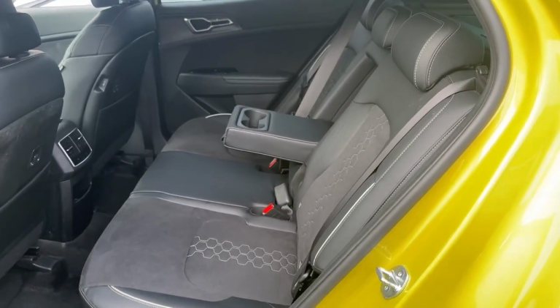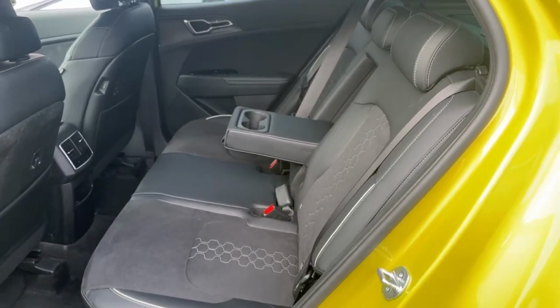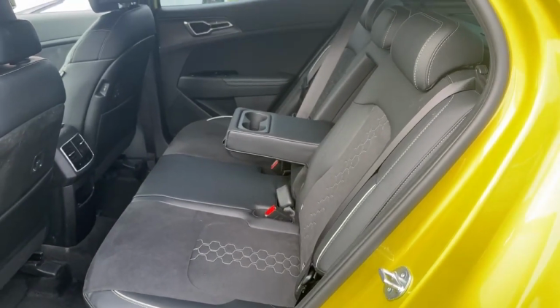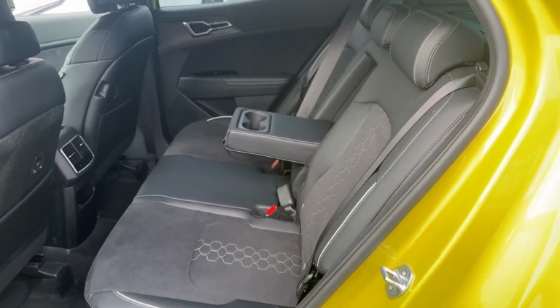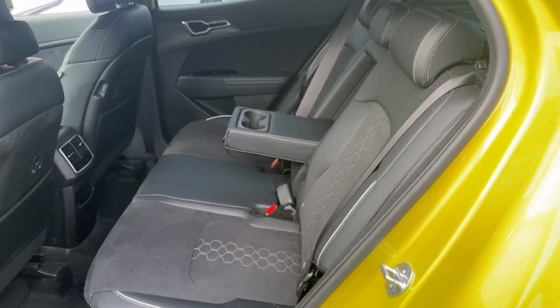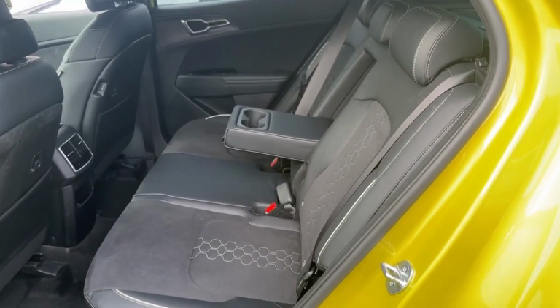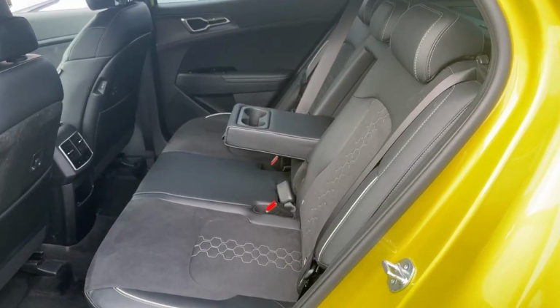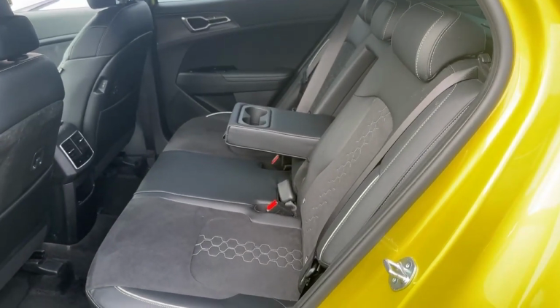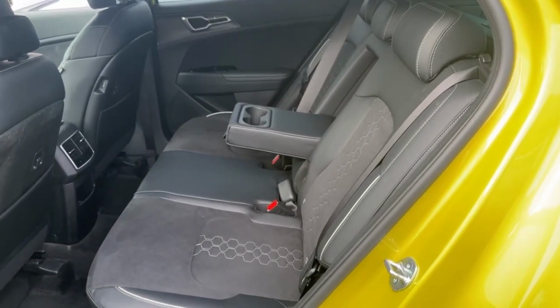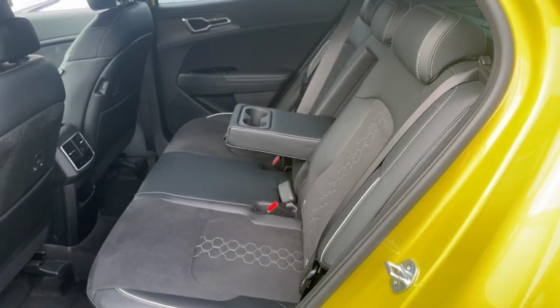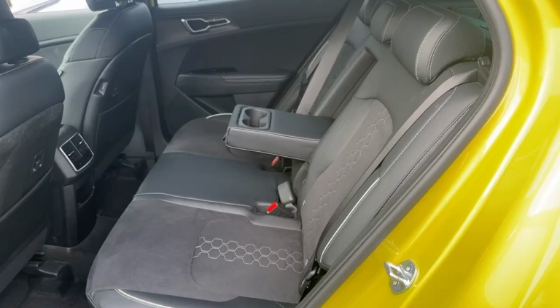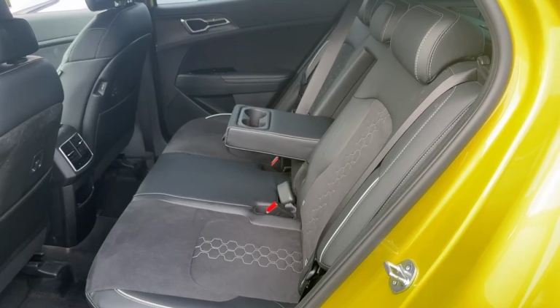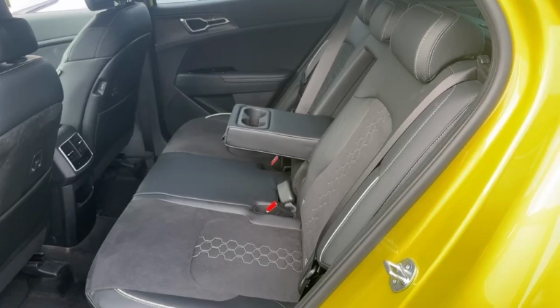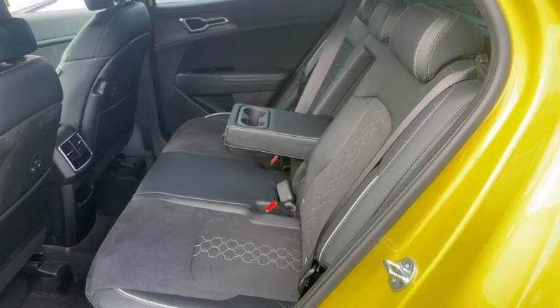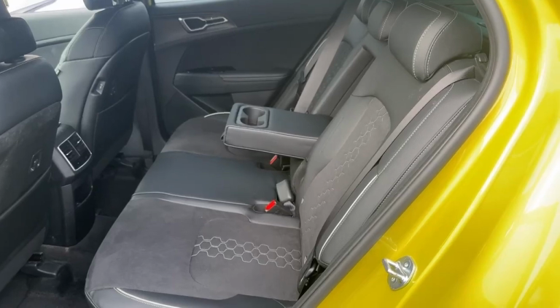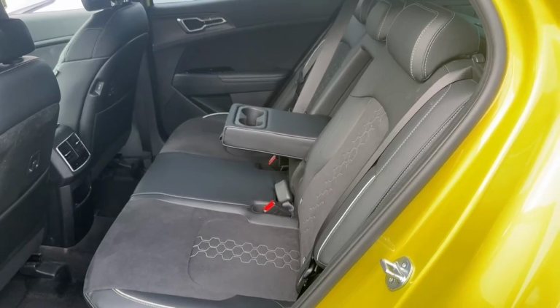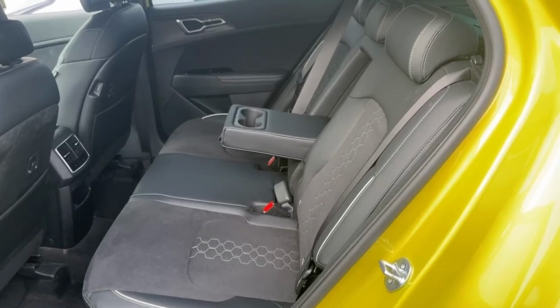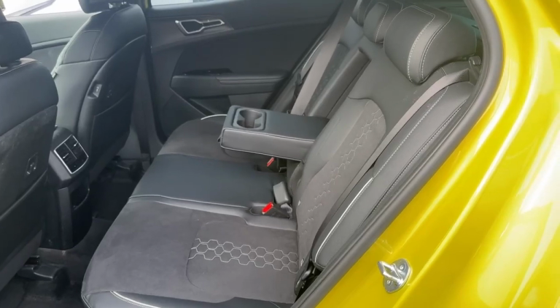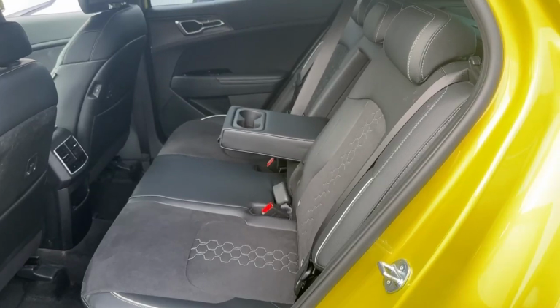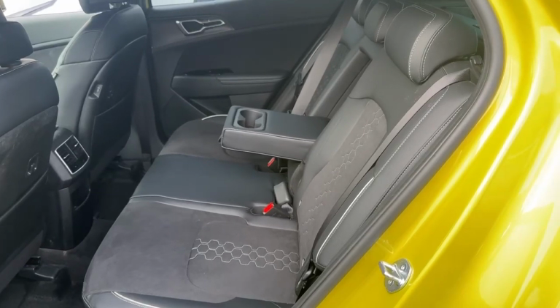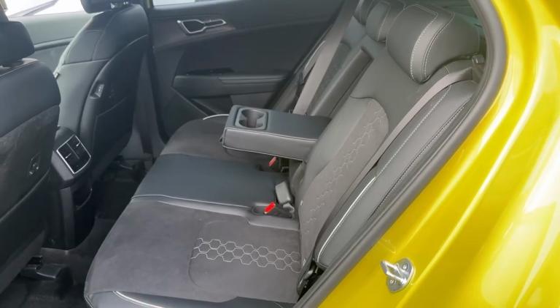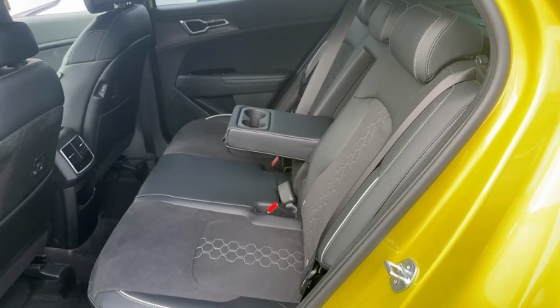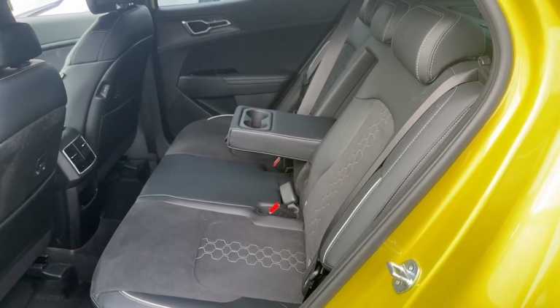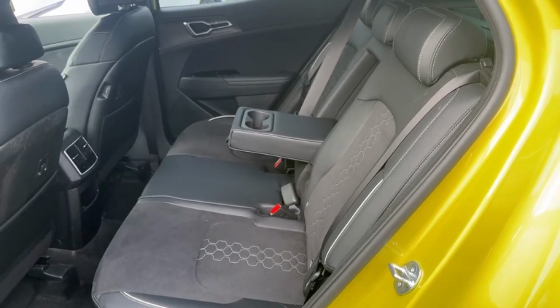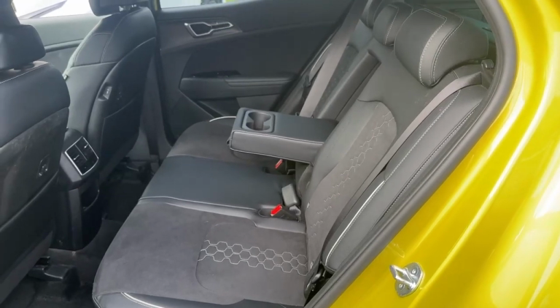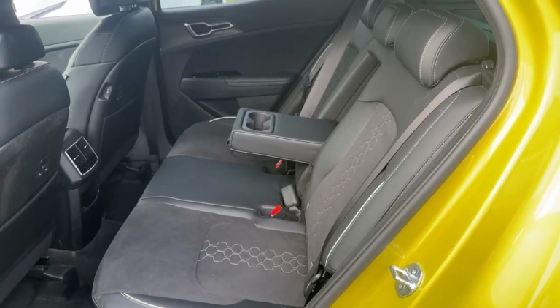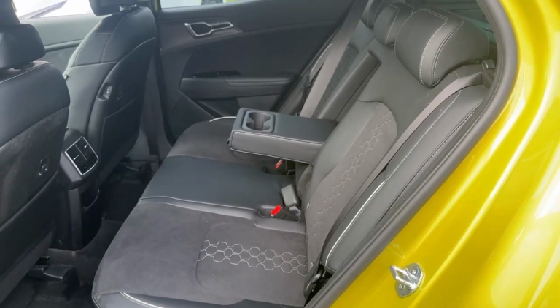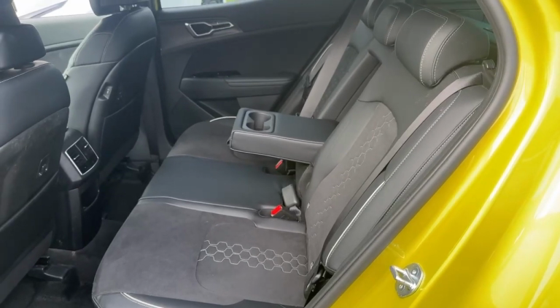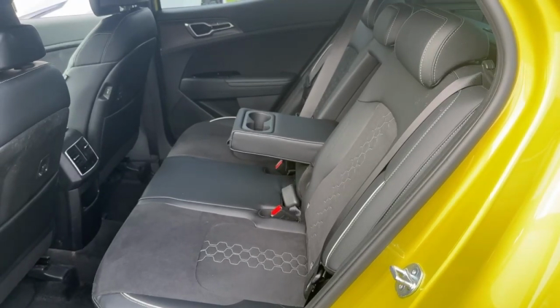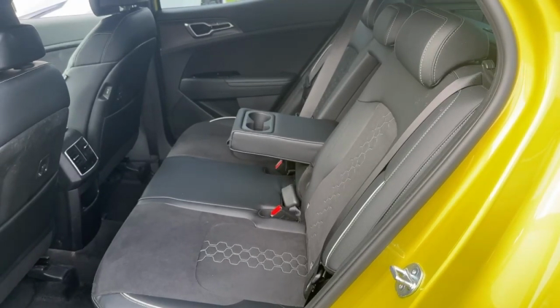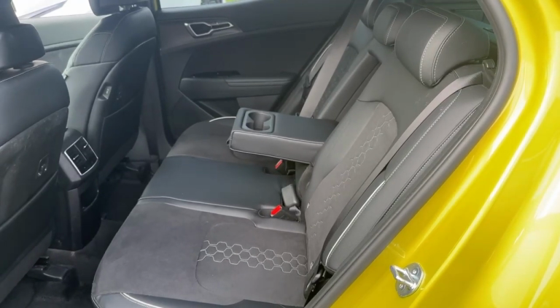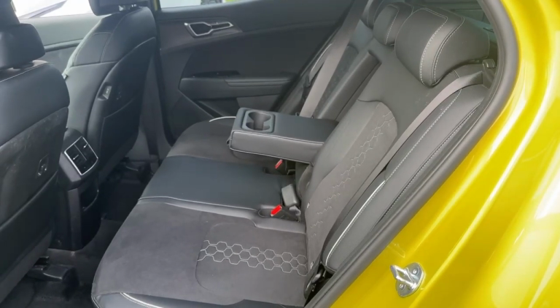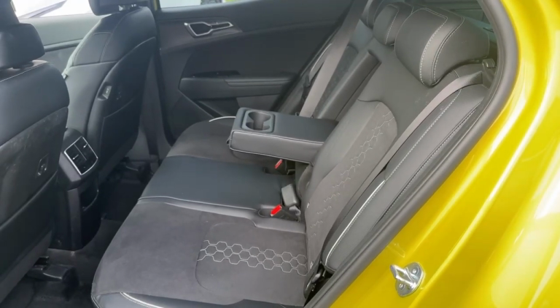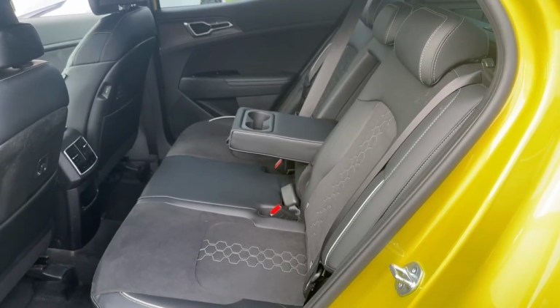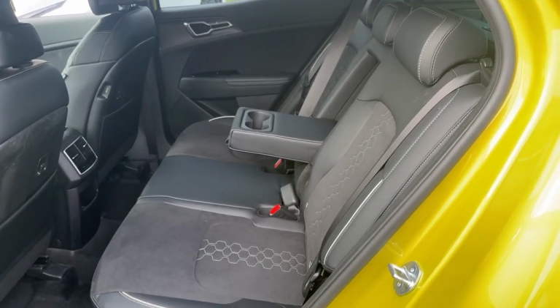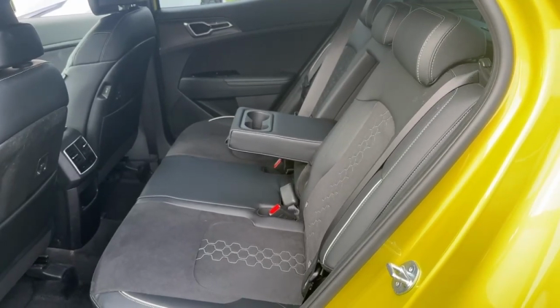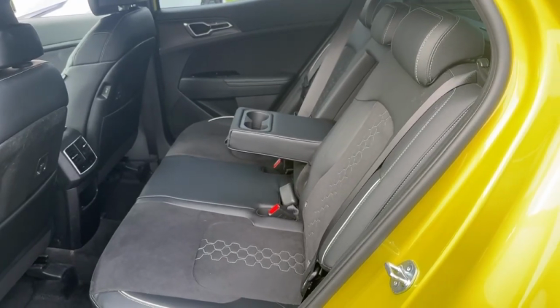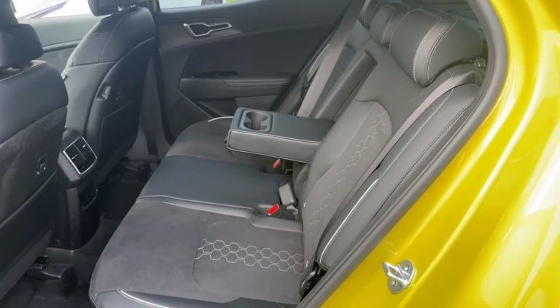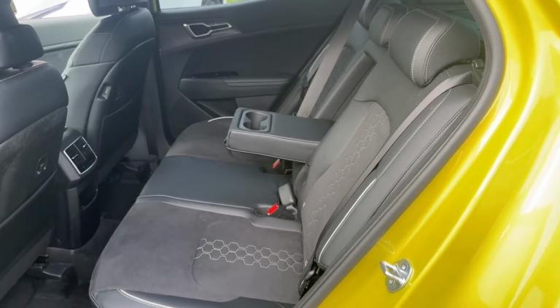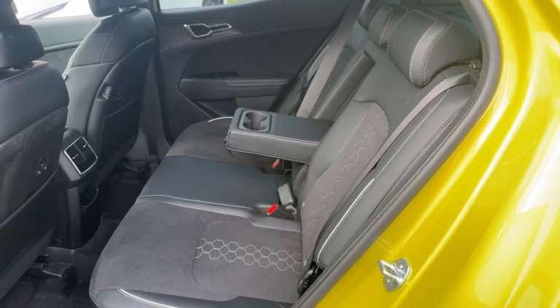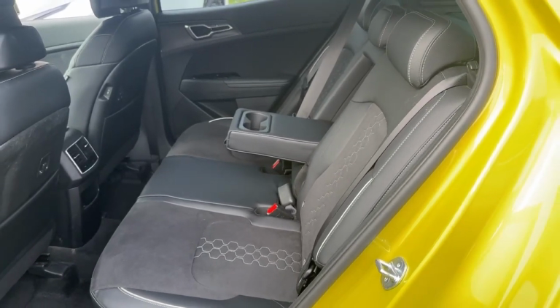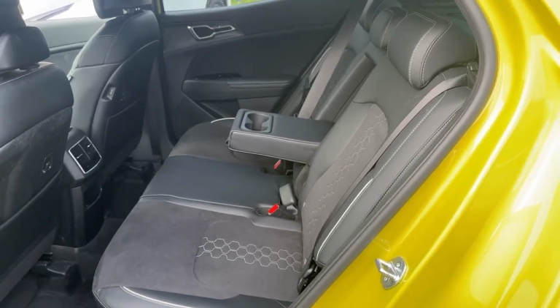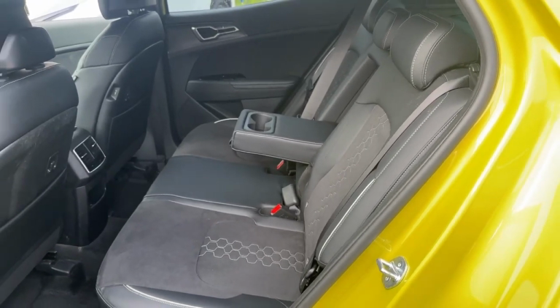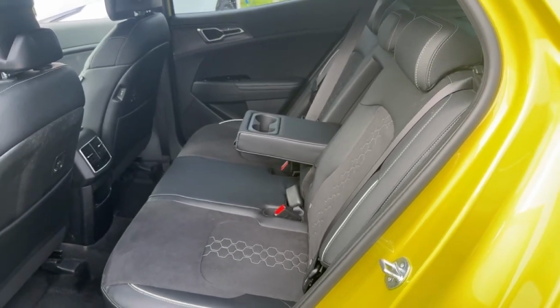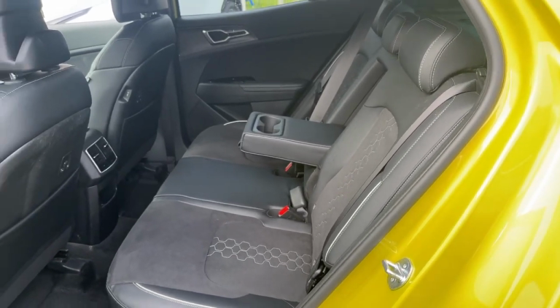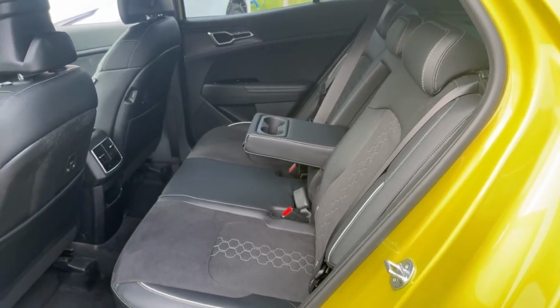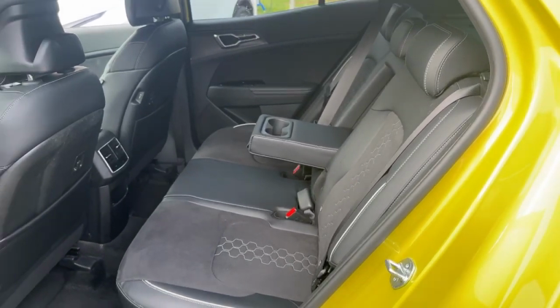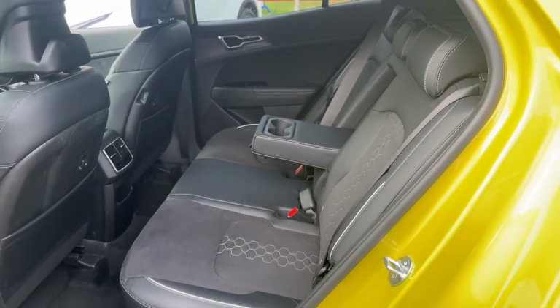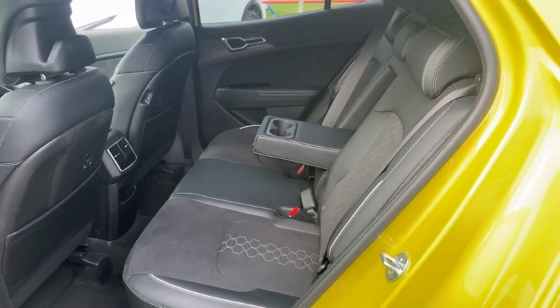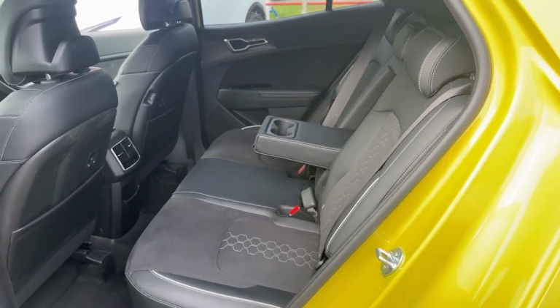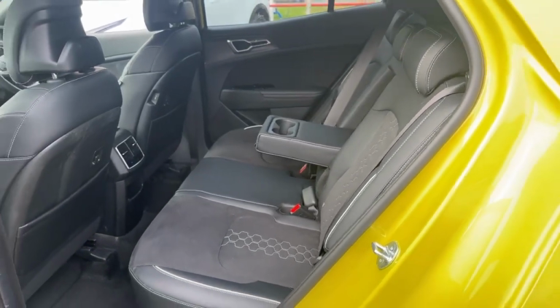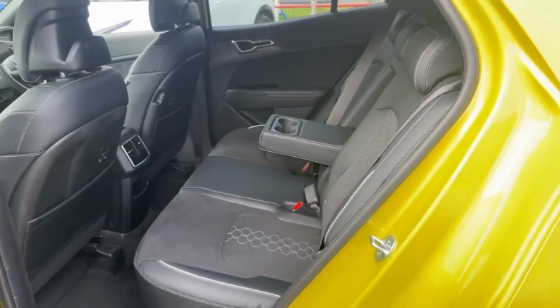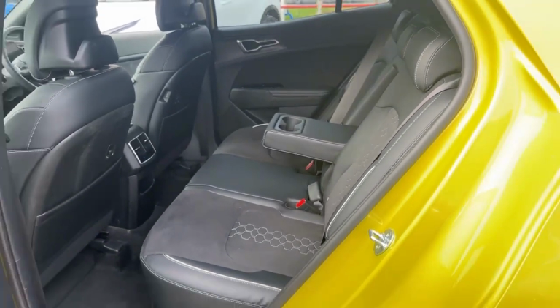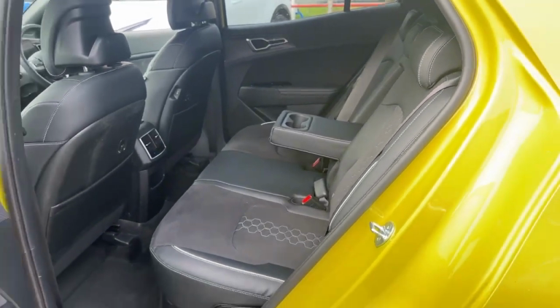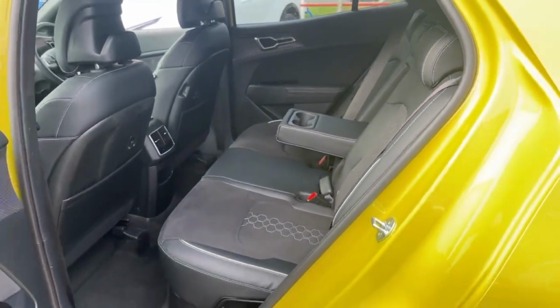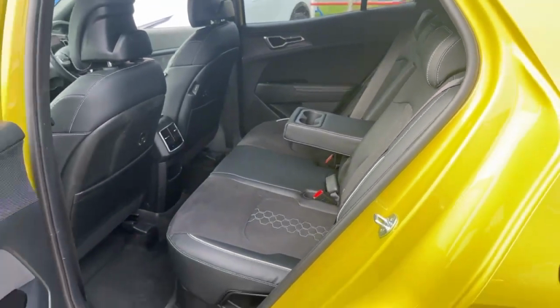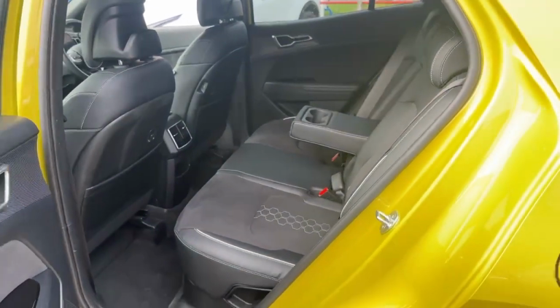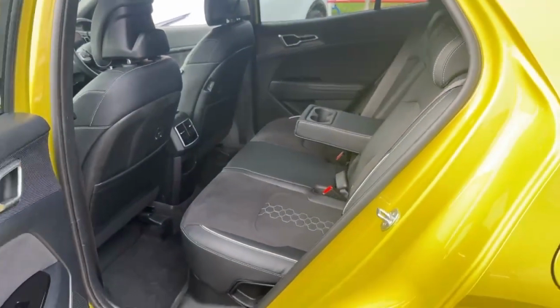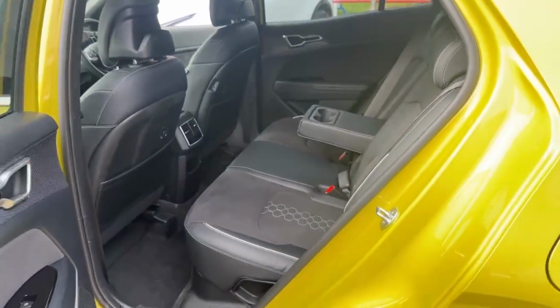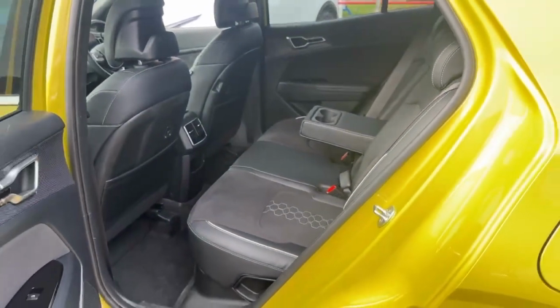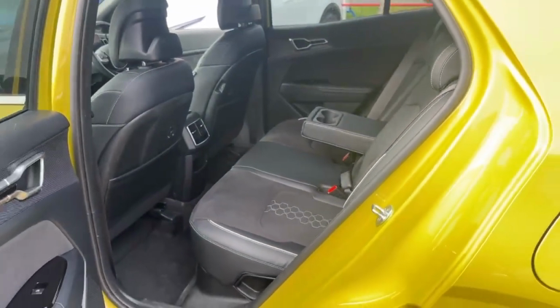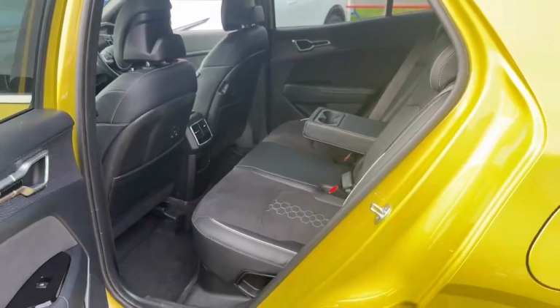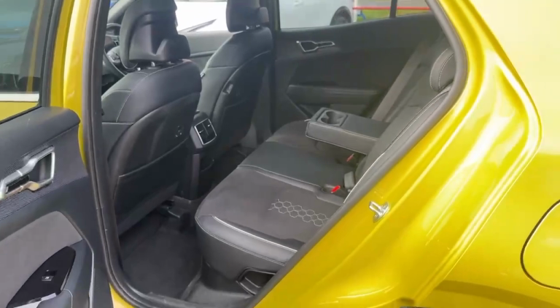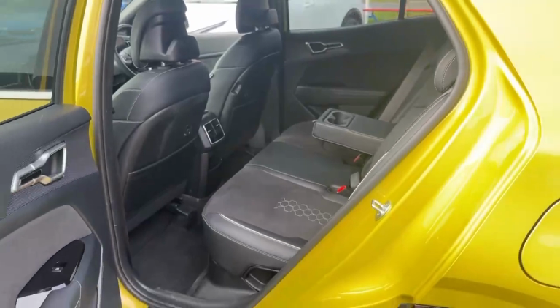And if you have any child seats, you can adjust the seat accordingly to make the child seat as safe as possible.